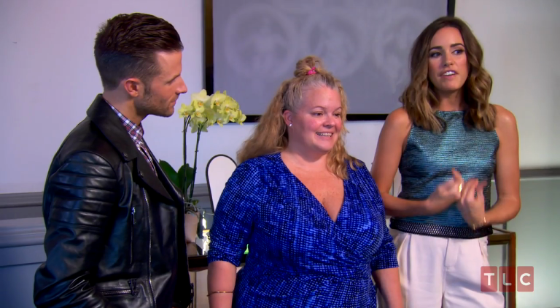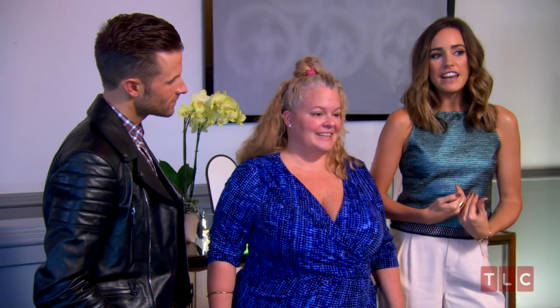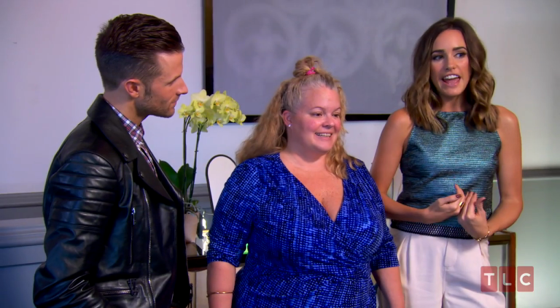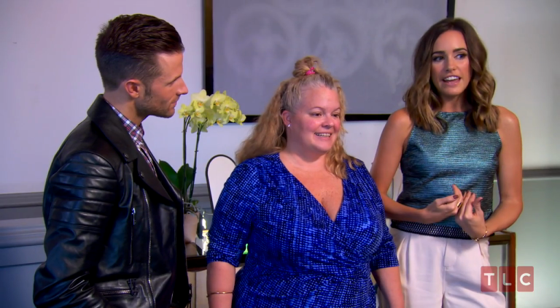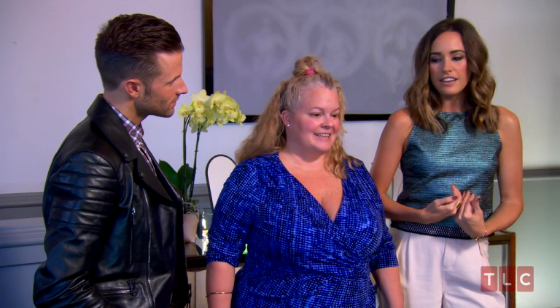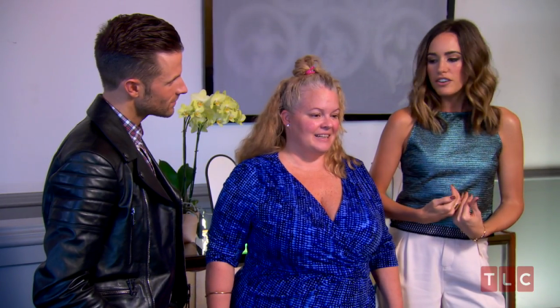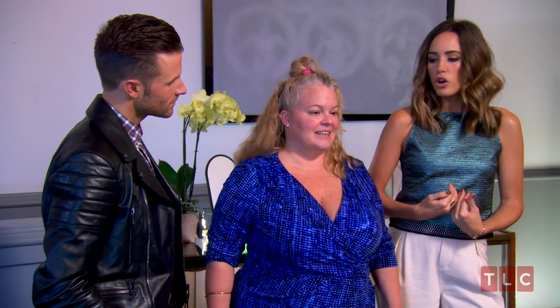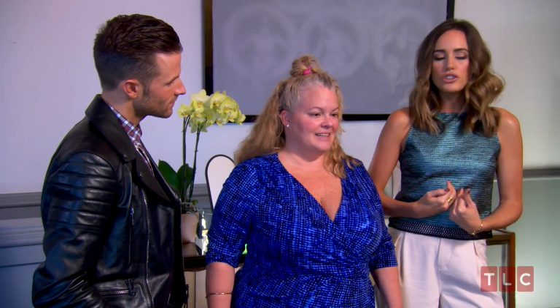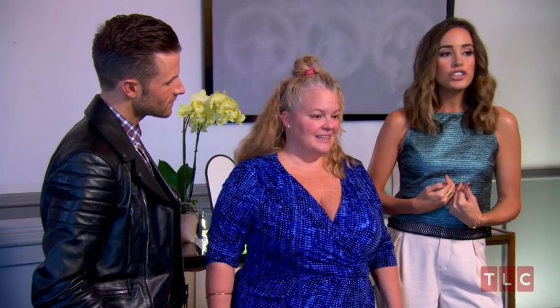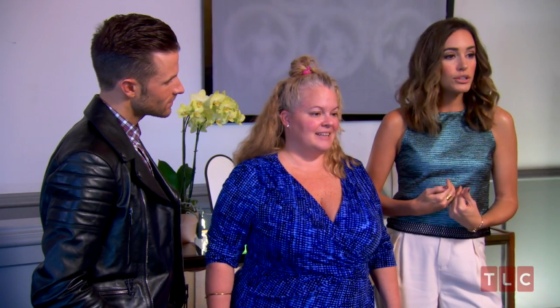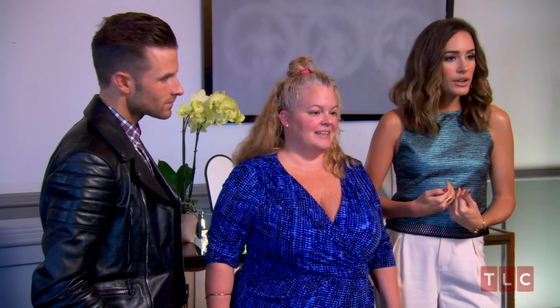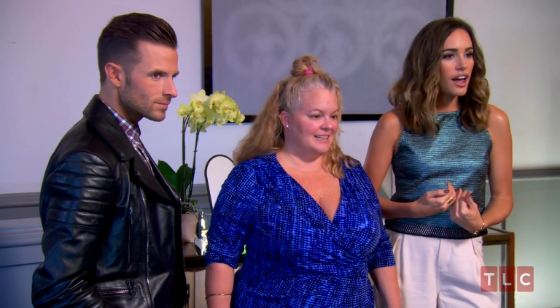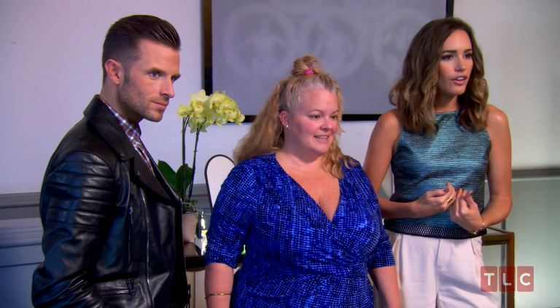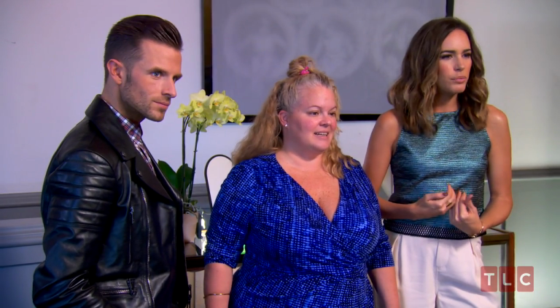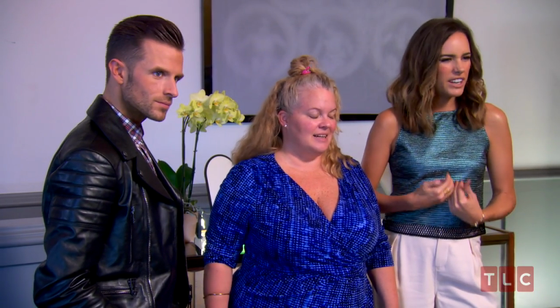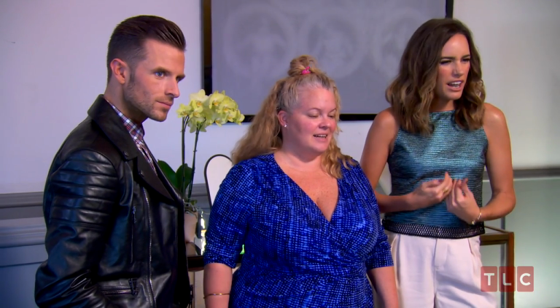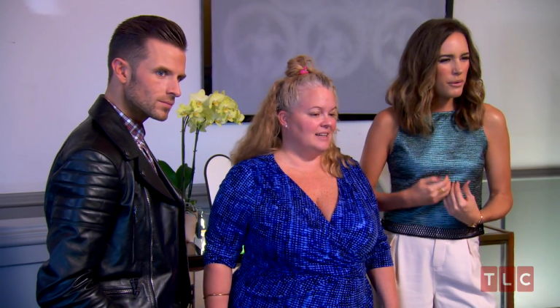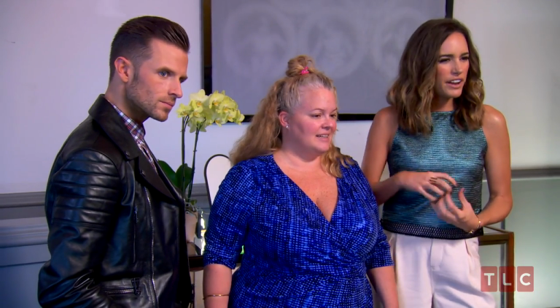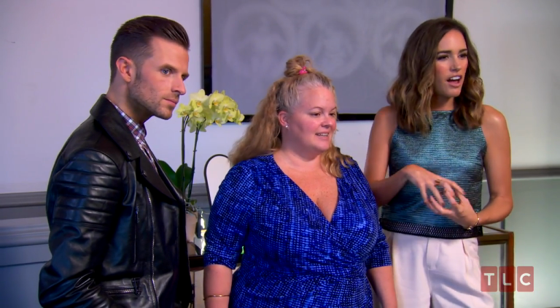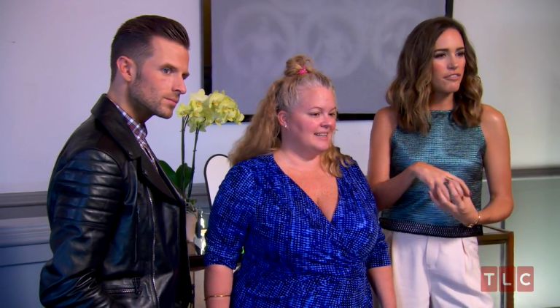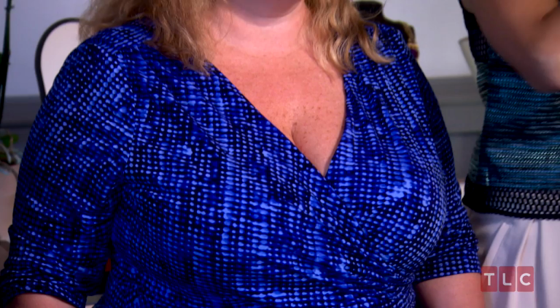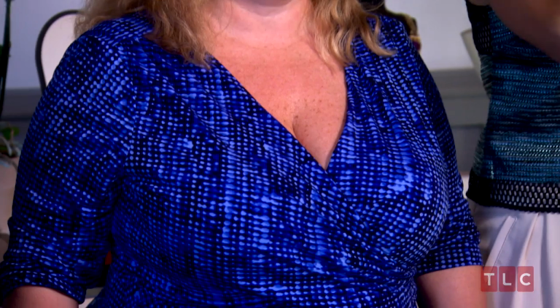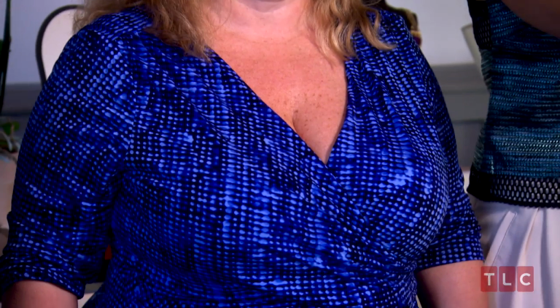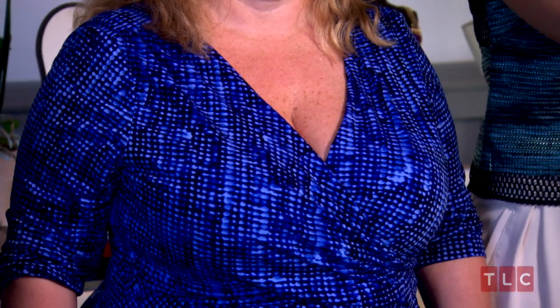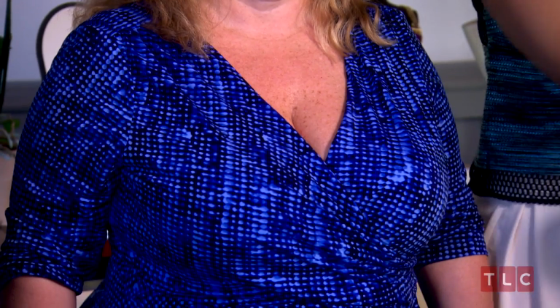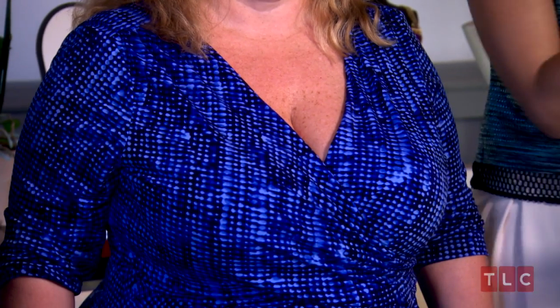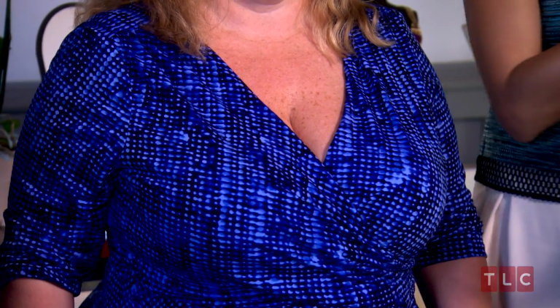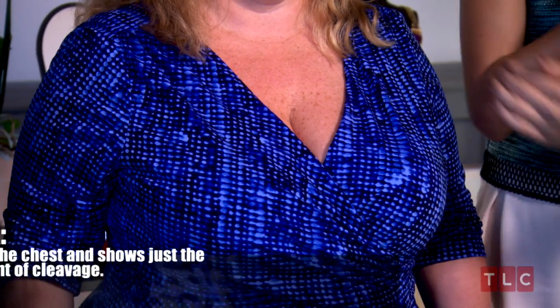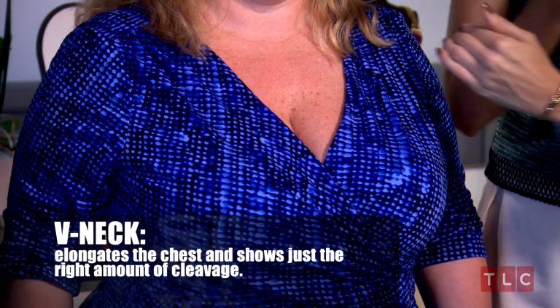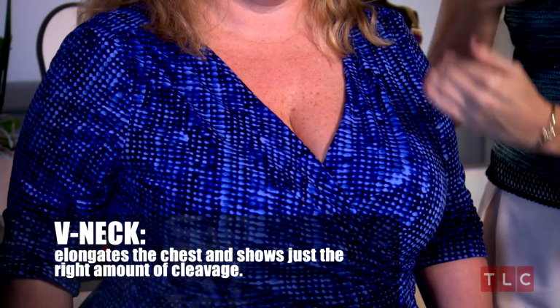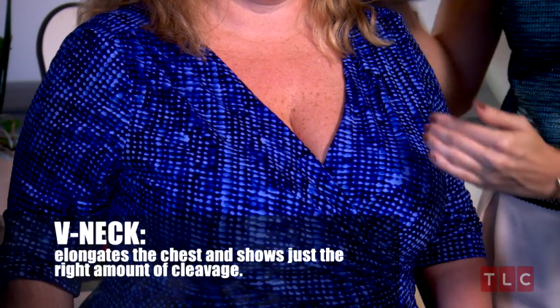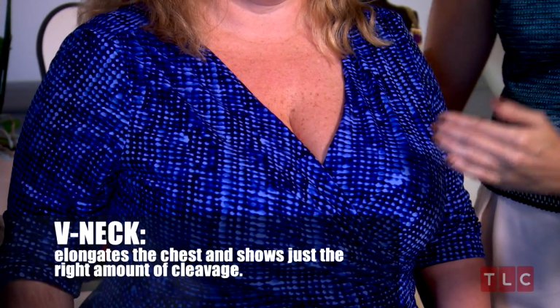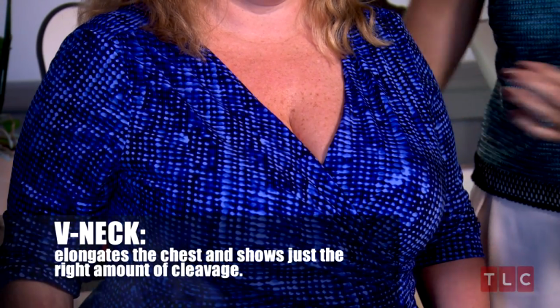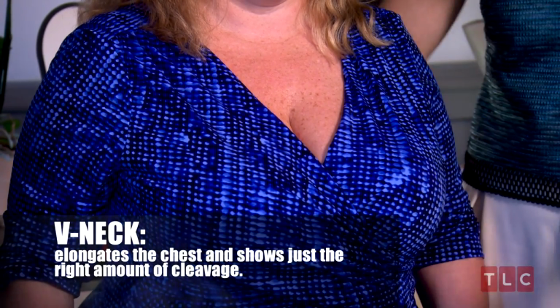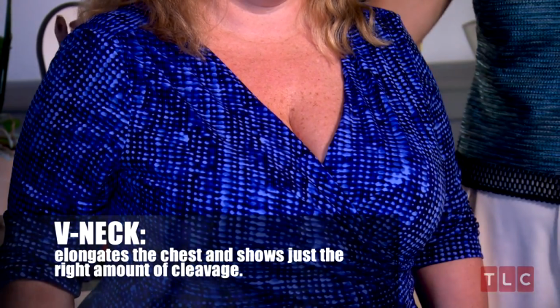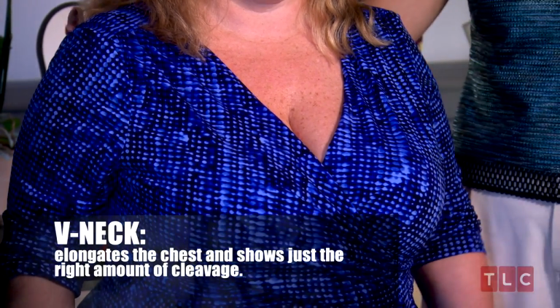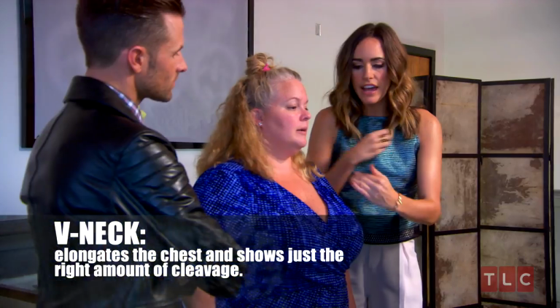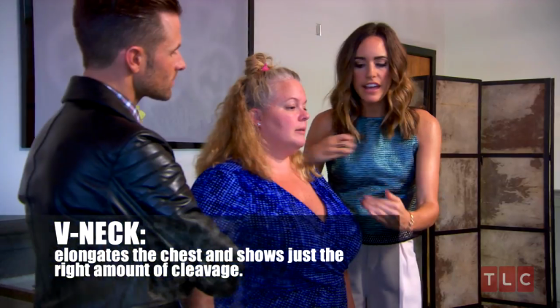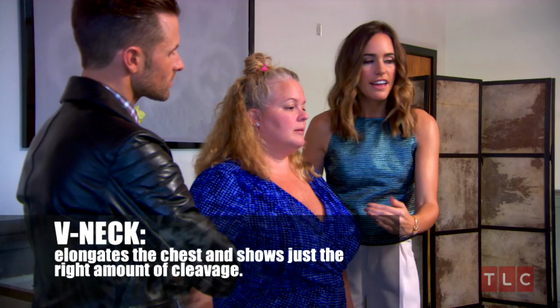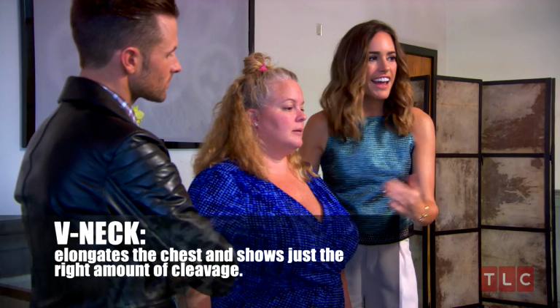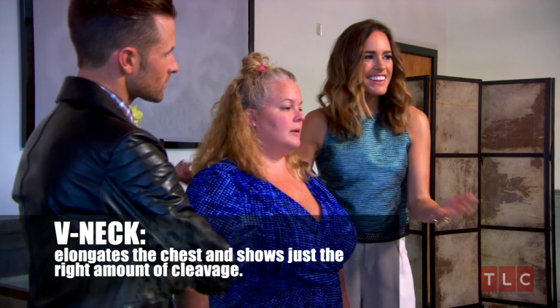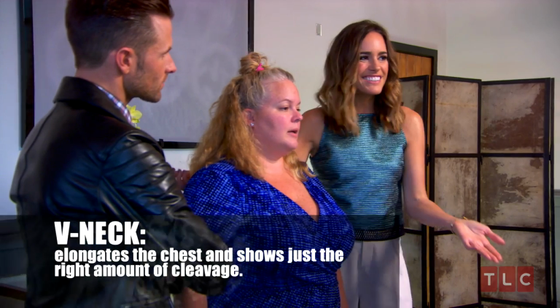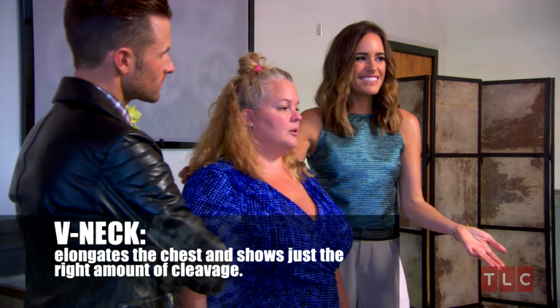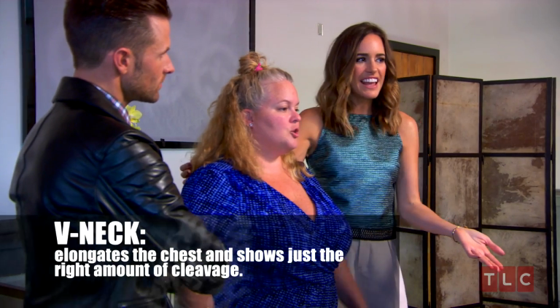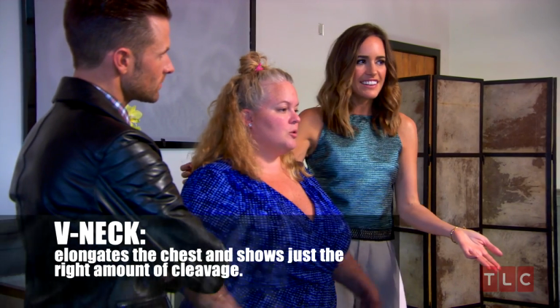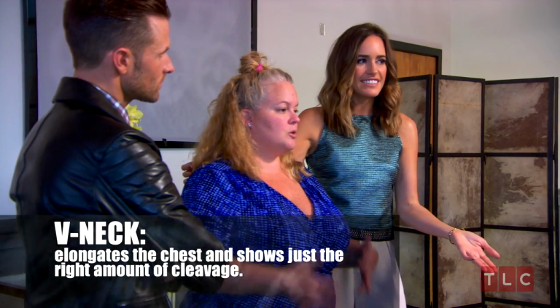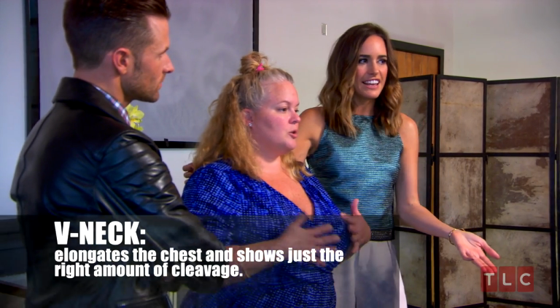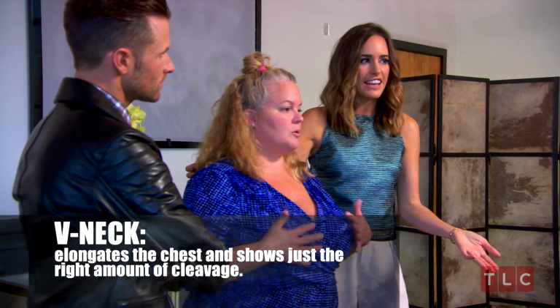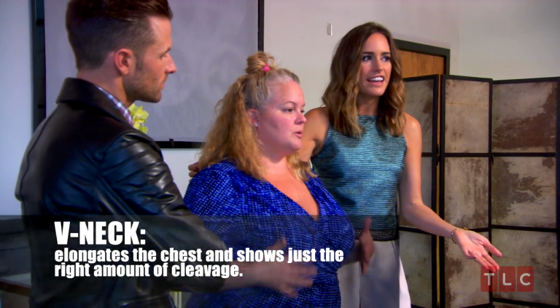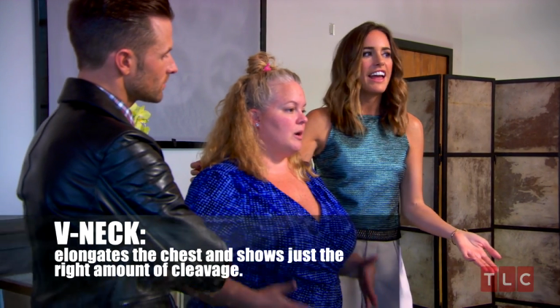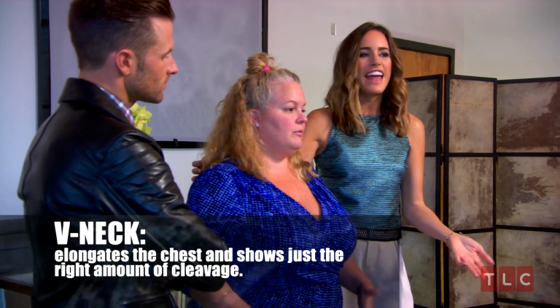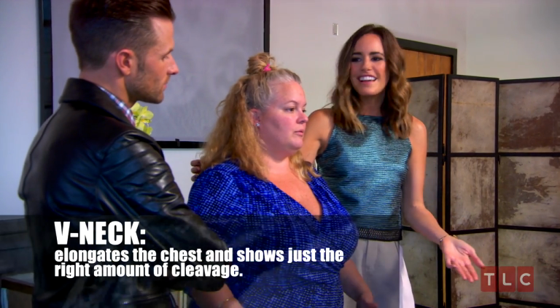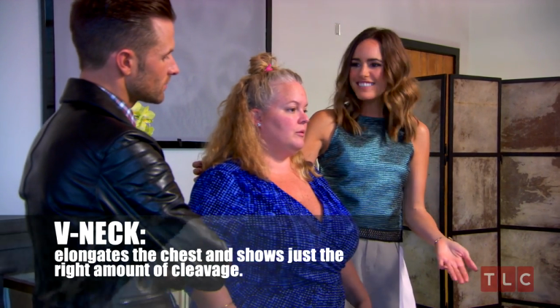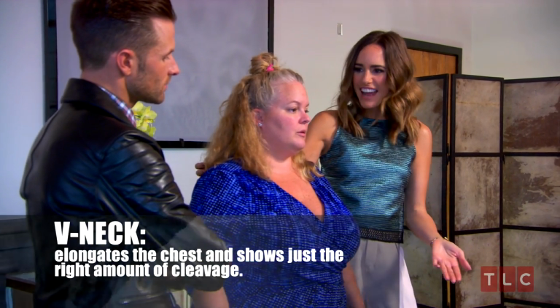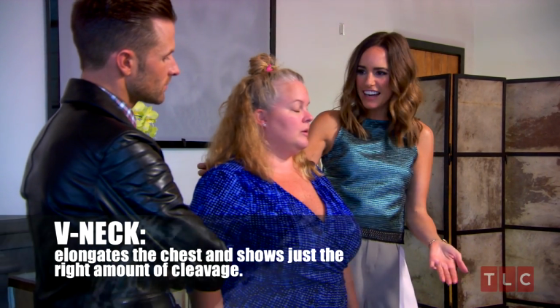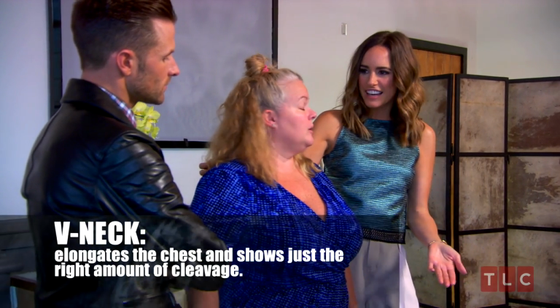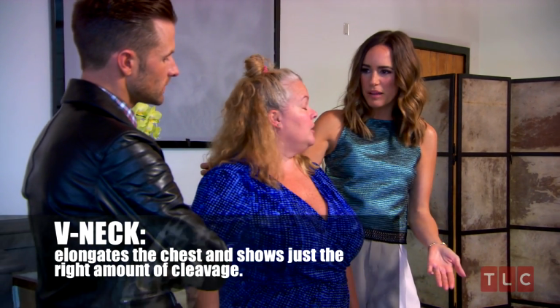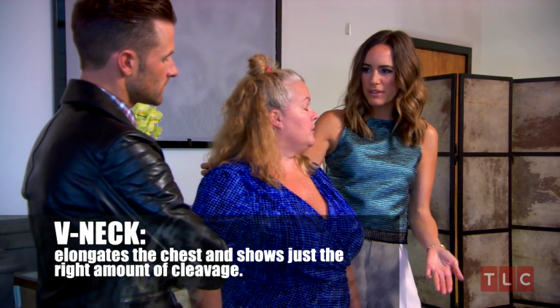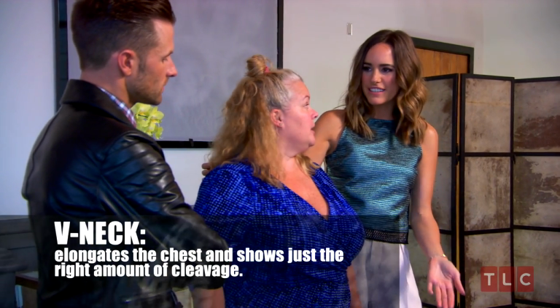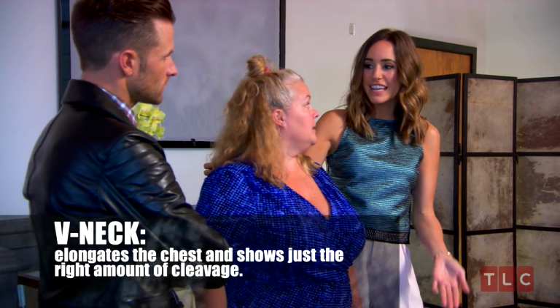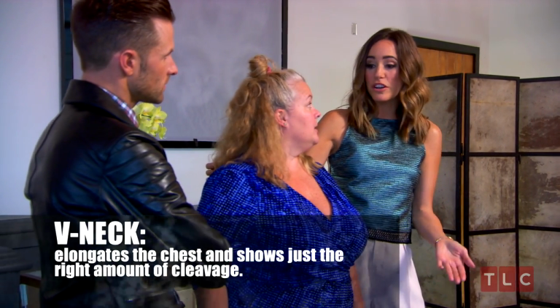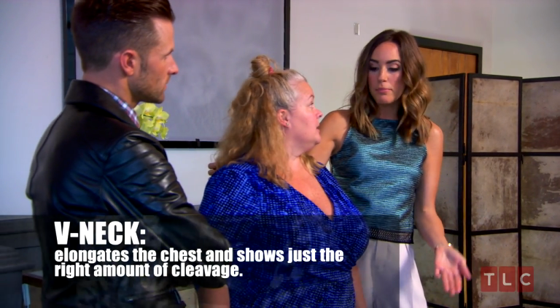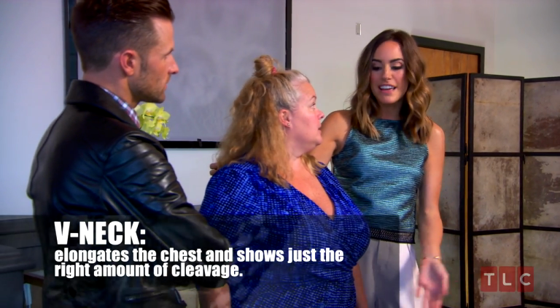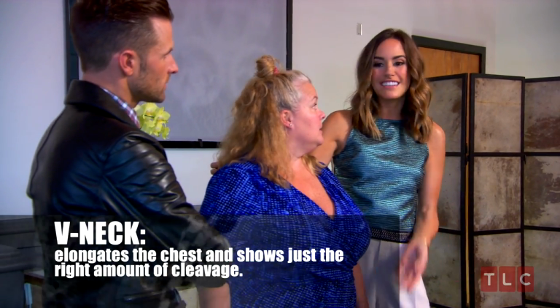V-neck — not too low, but low enough that it elongates the chest. And it's sexy. It shows the girls off. Because they look amazing.